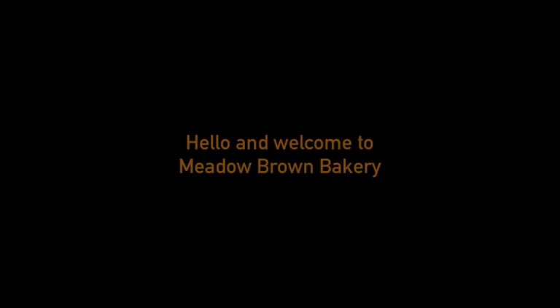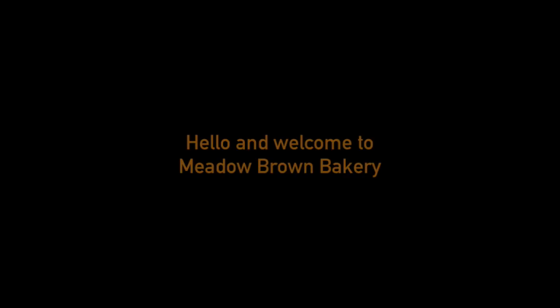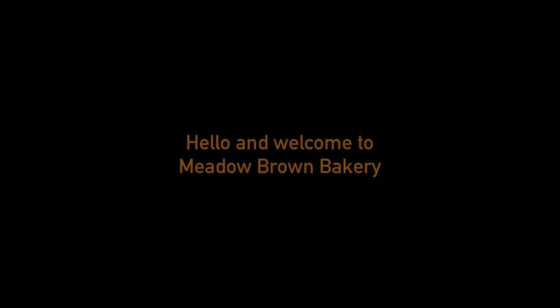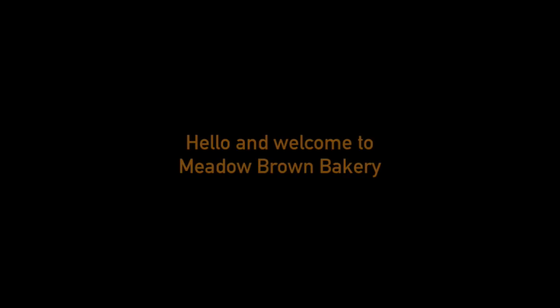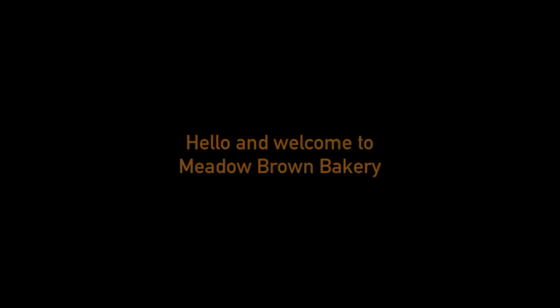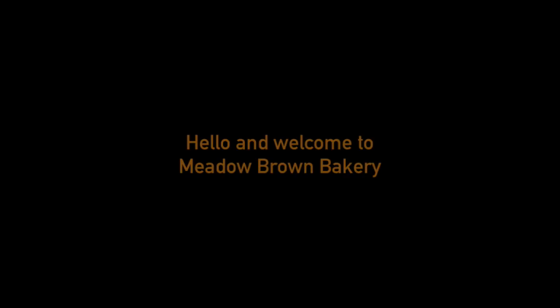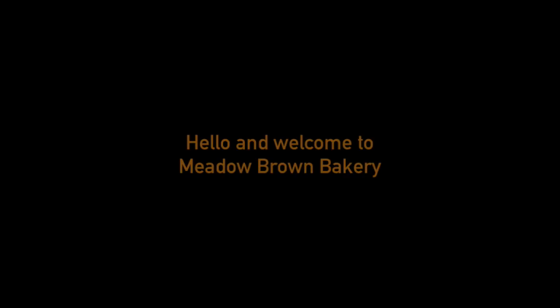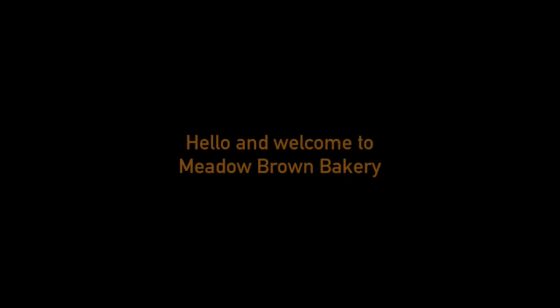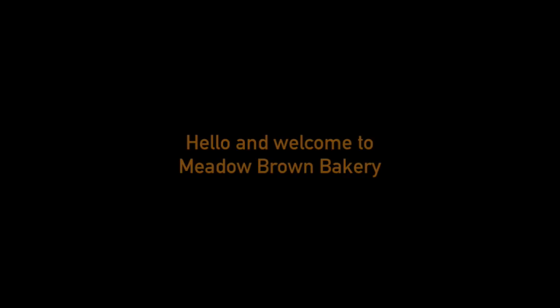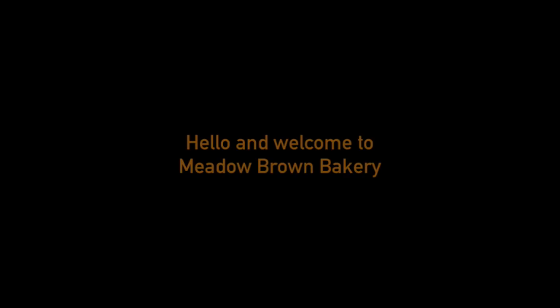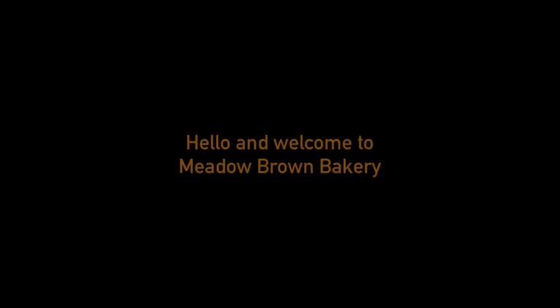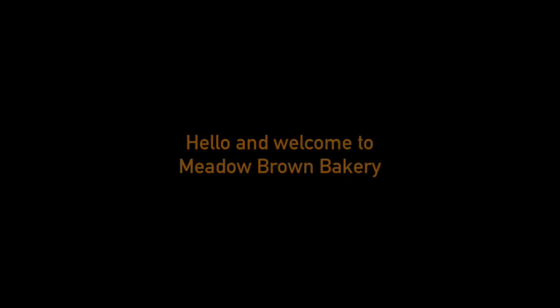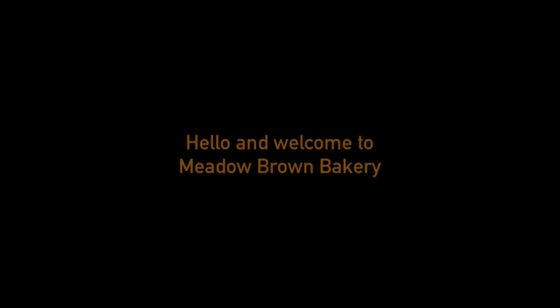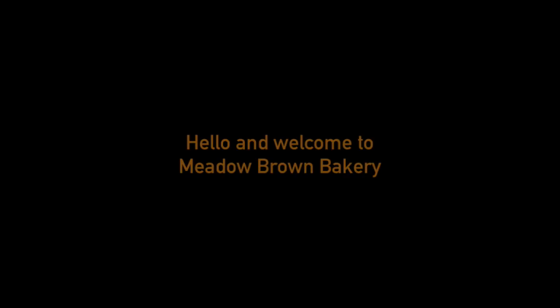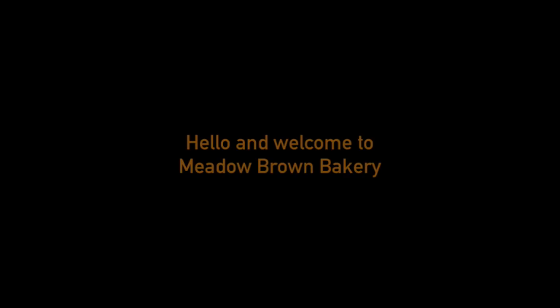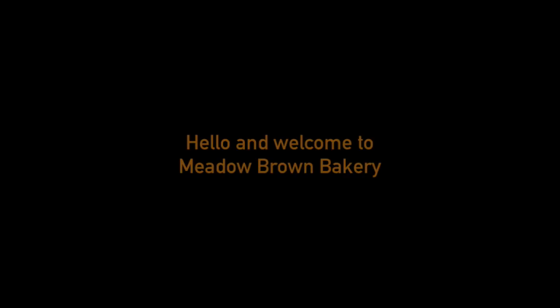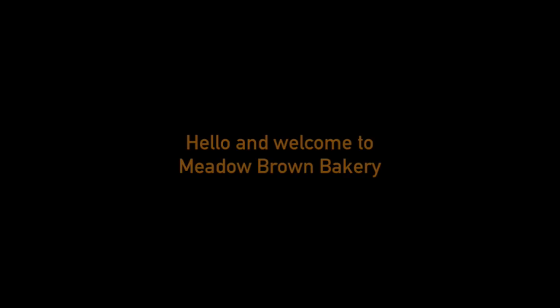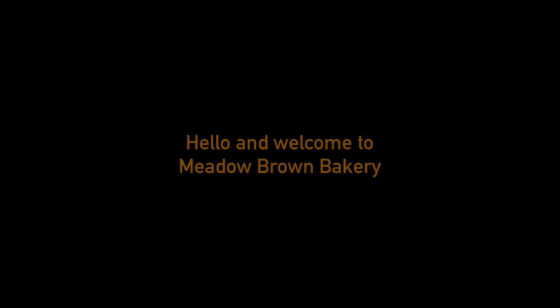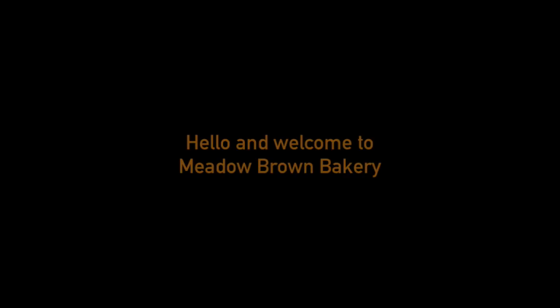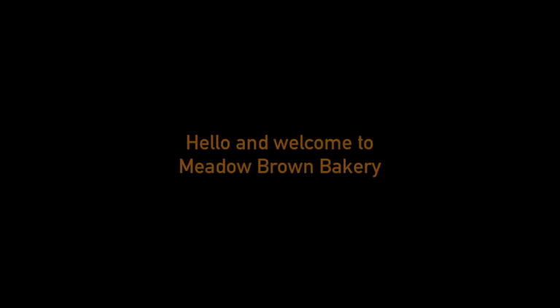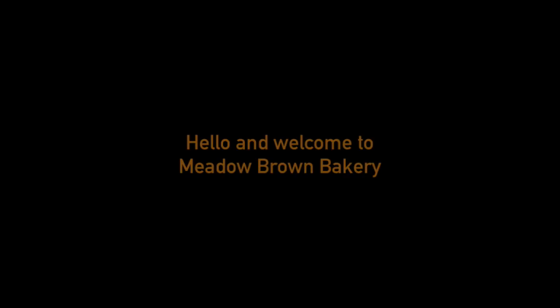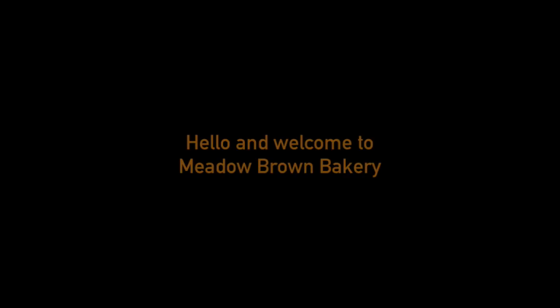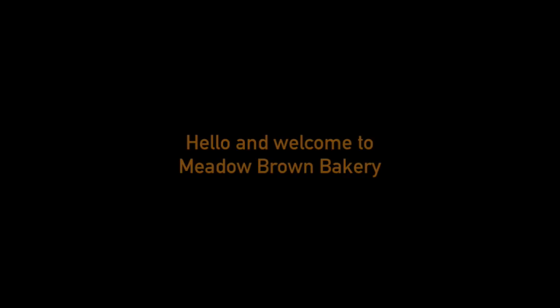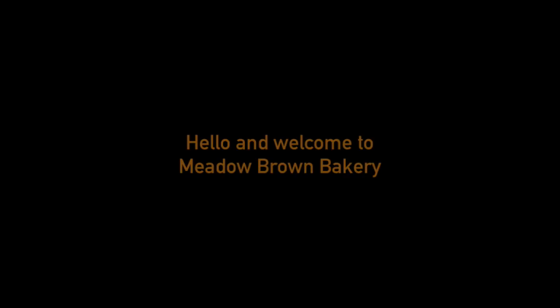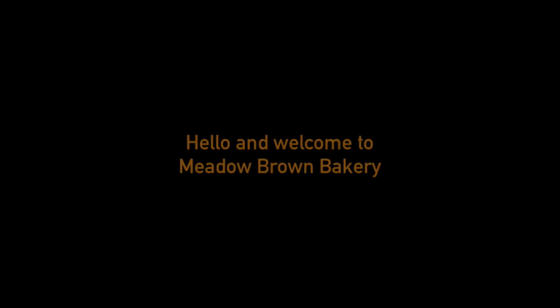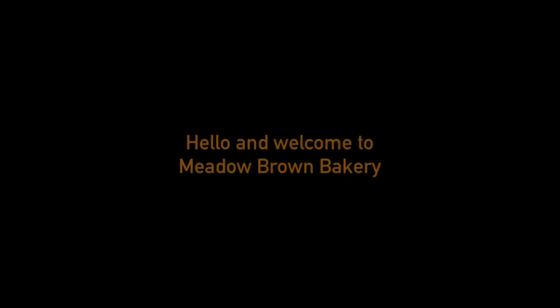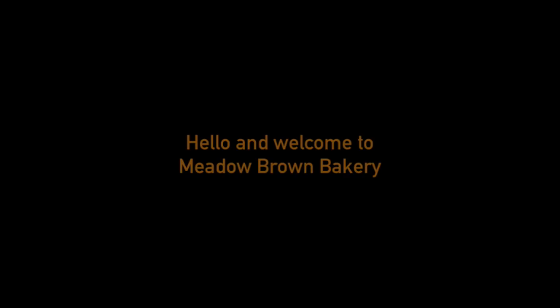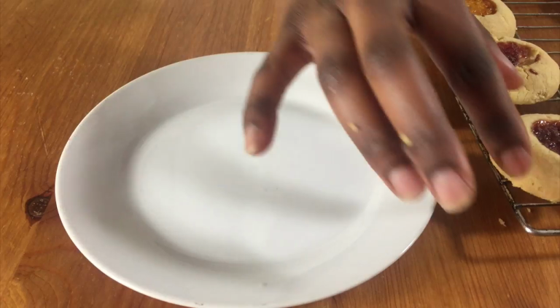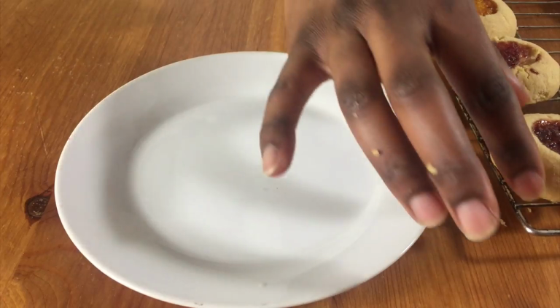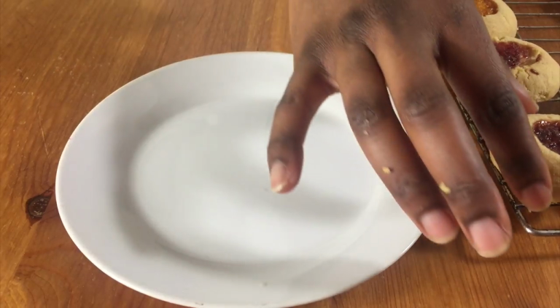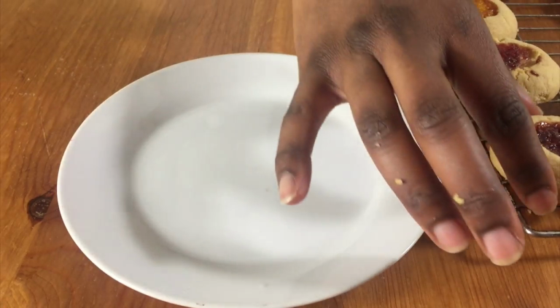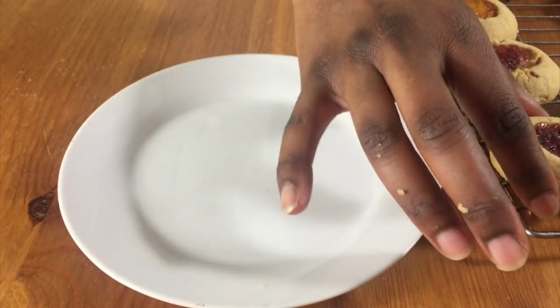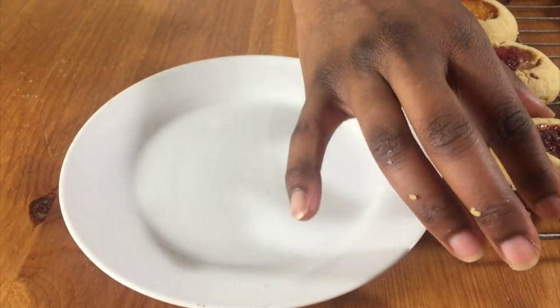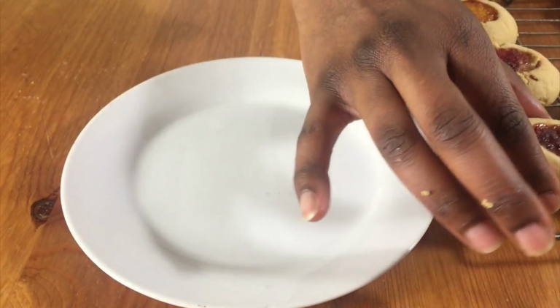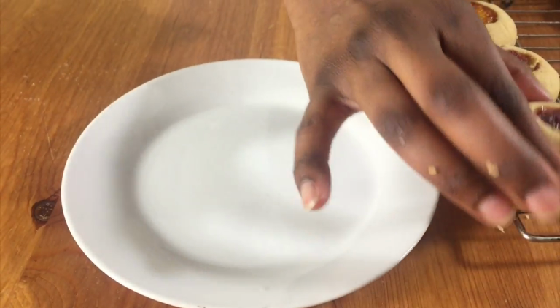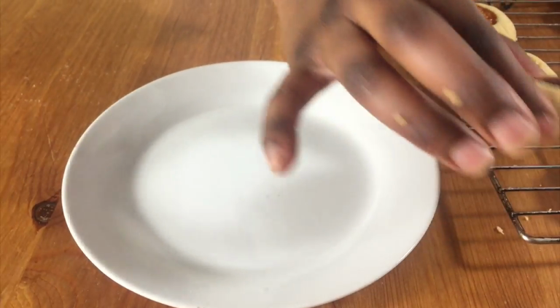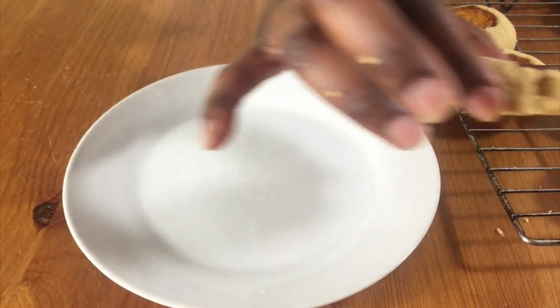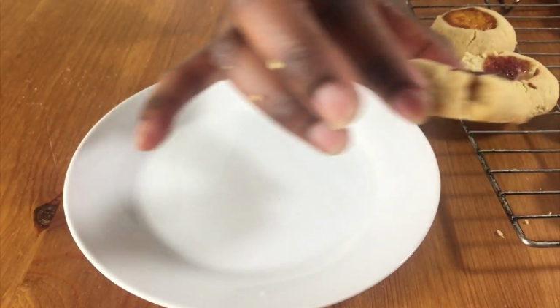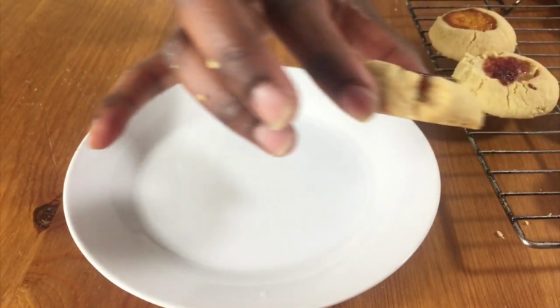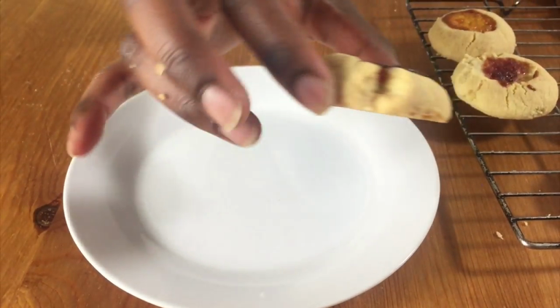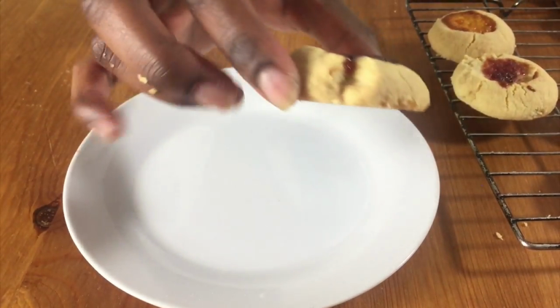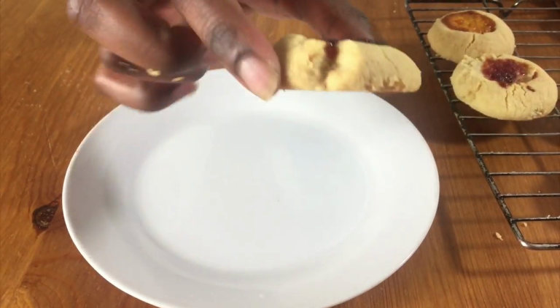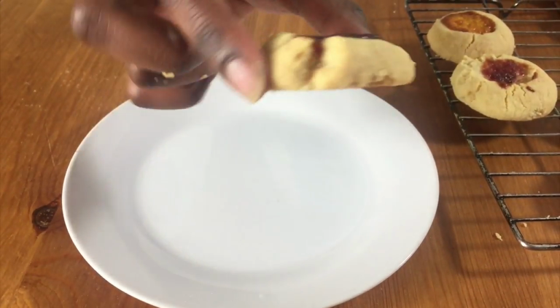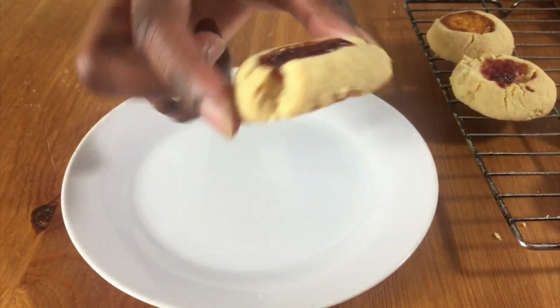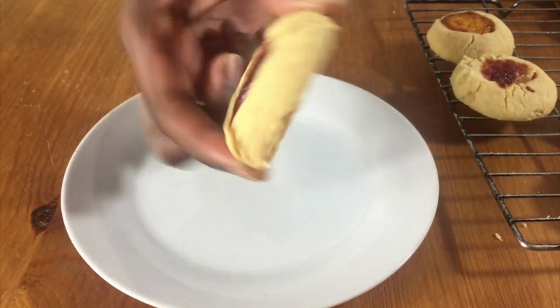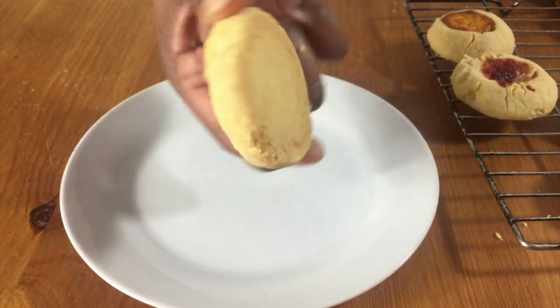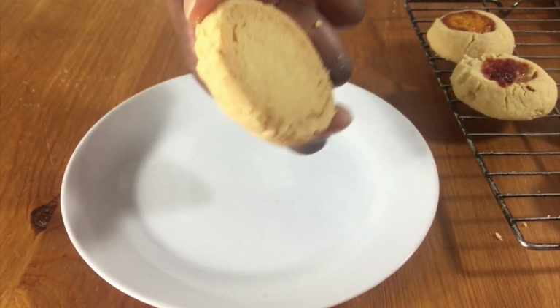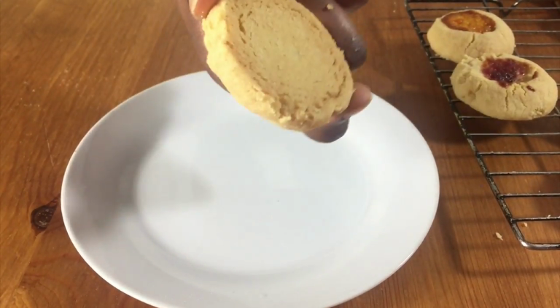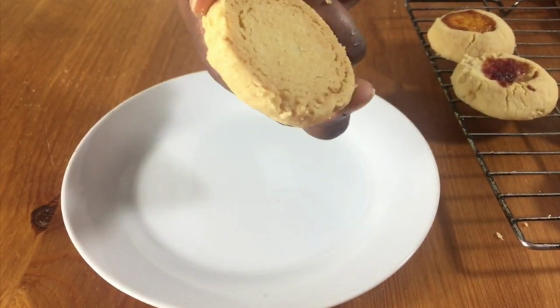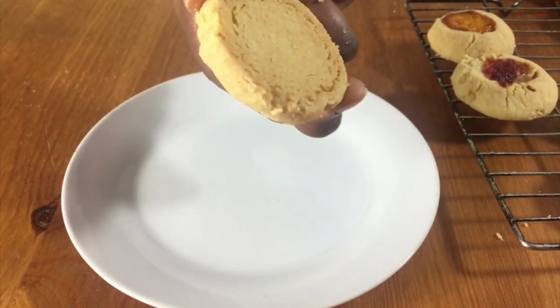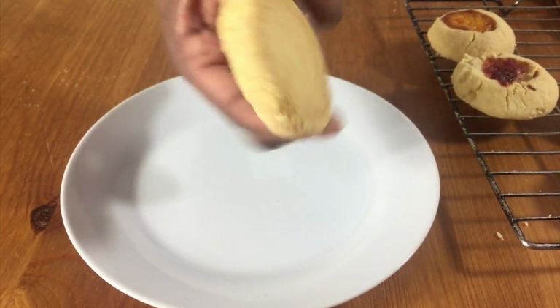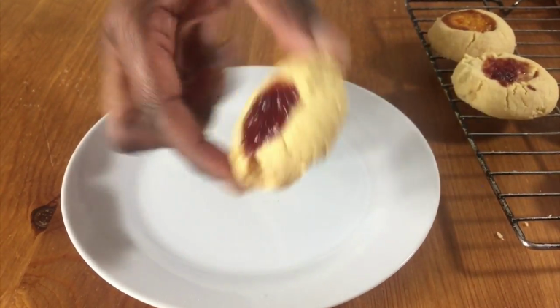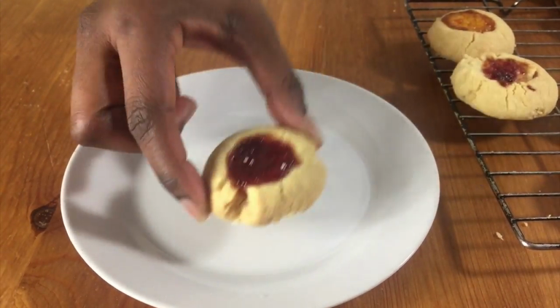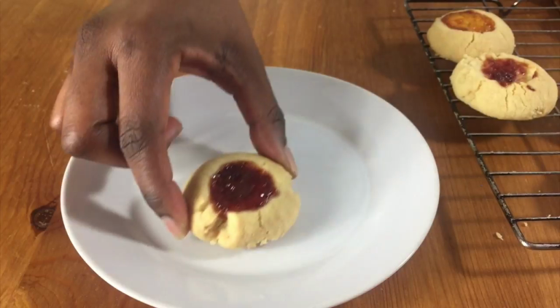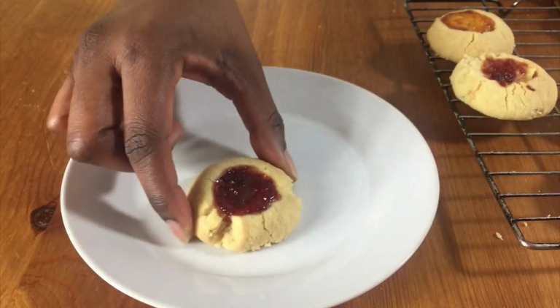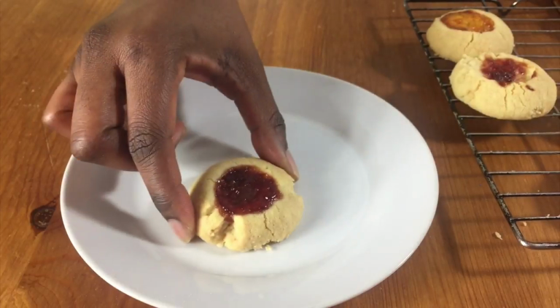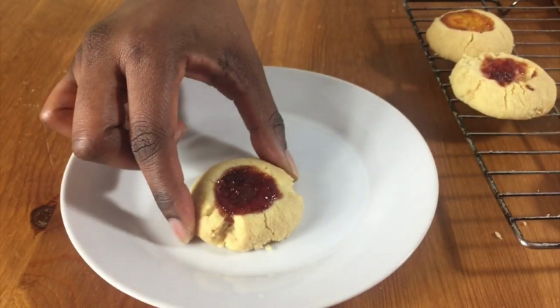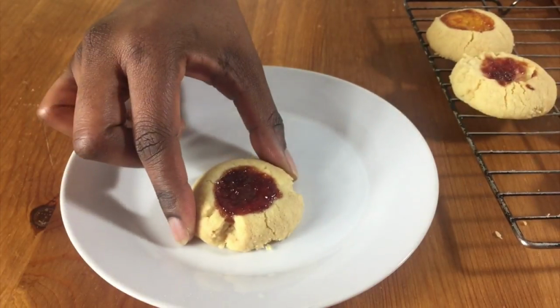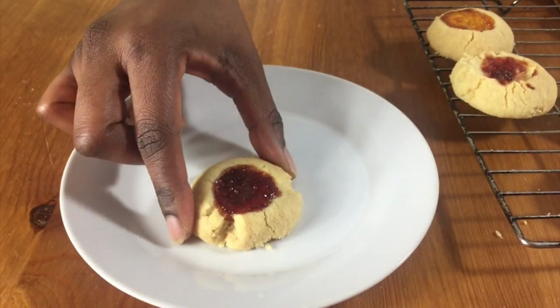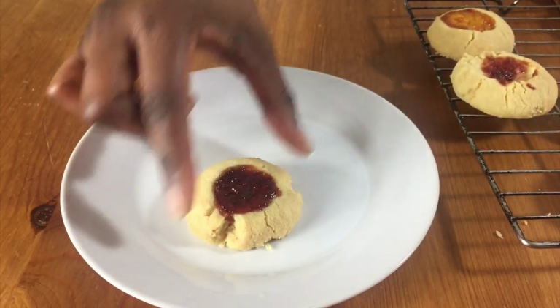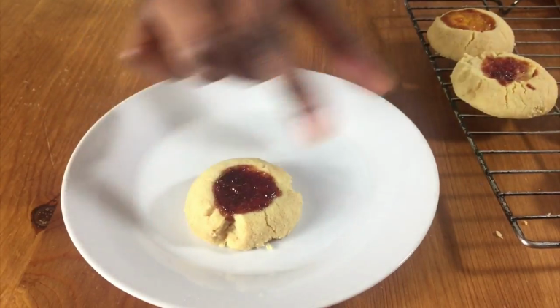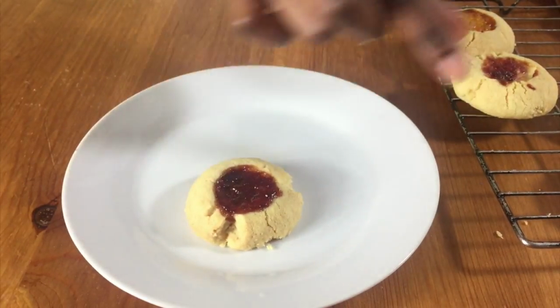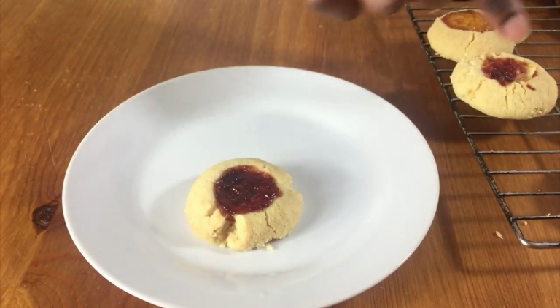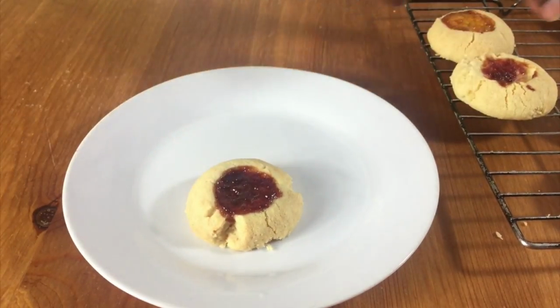Hello and welcome to Meadow Brown Bakery. In this video I'll be showing you how to bake these jam thumbprint cookies.